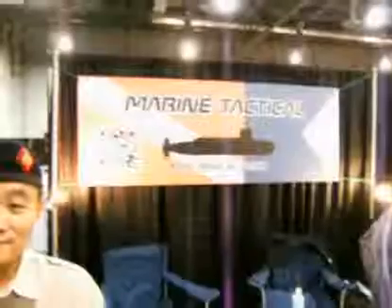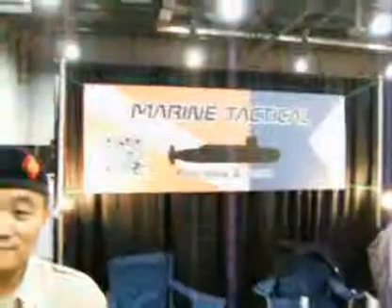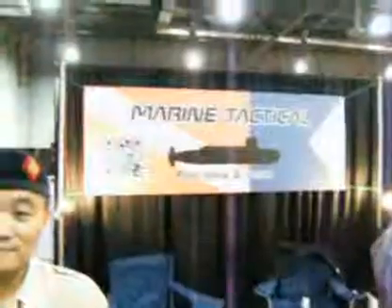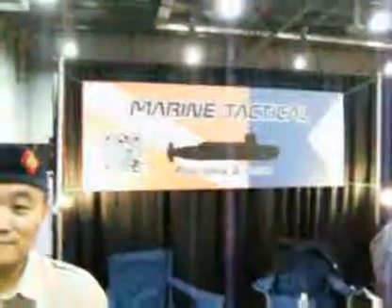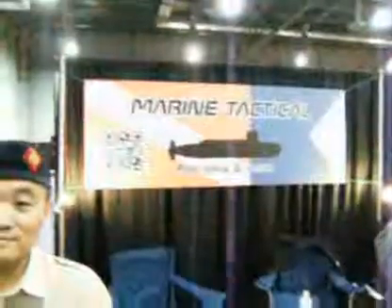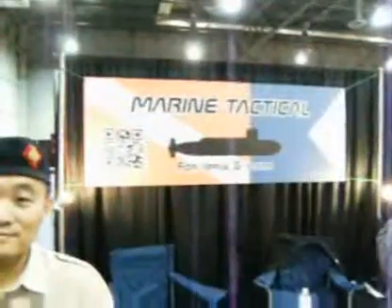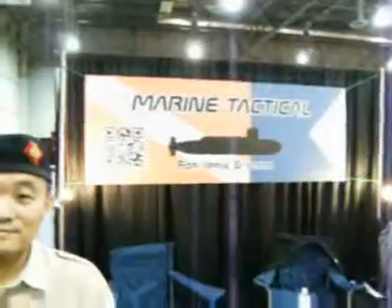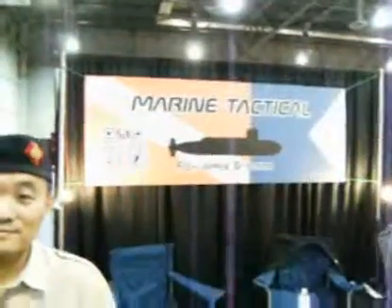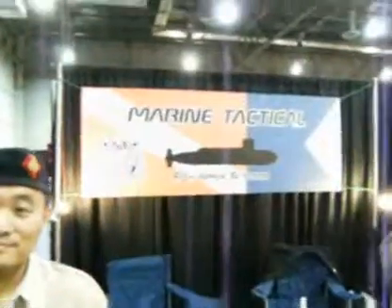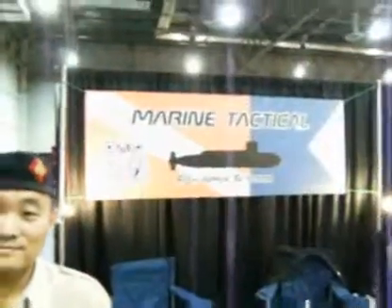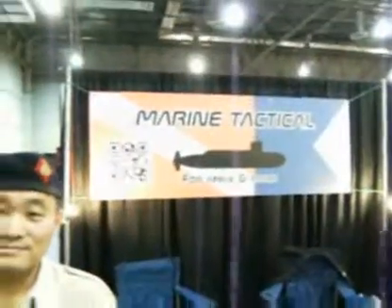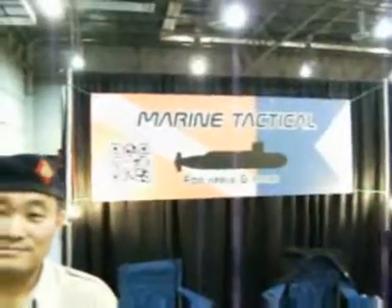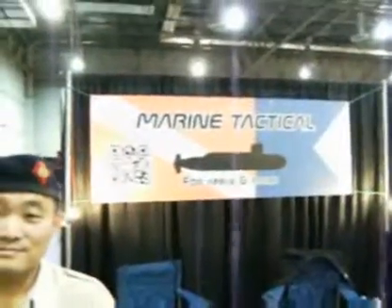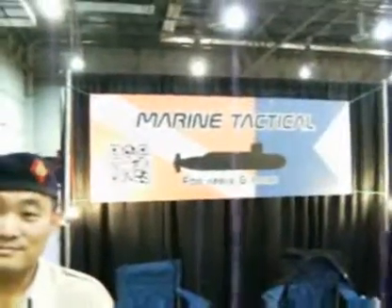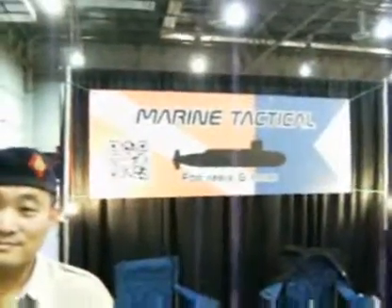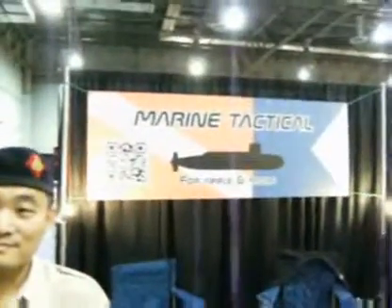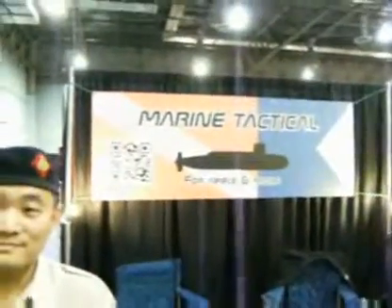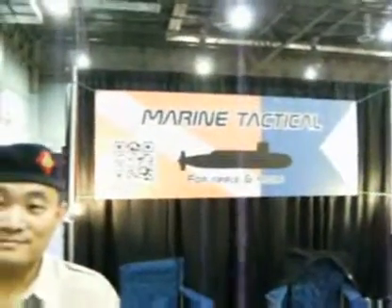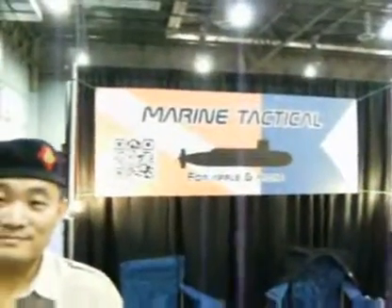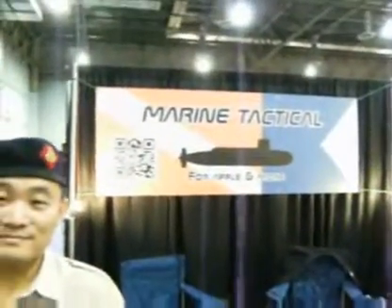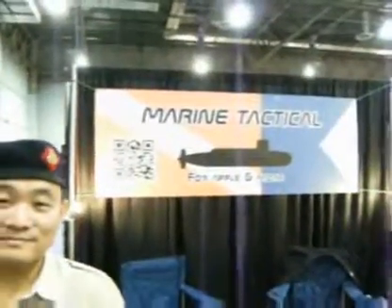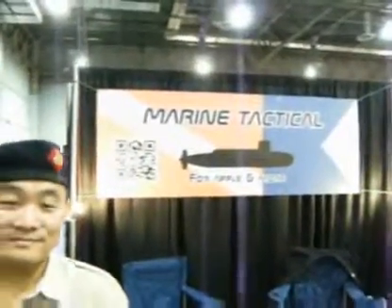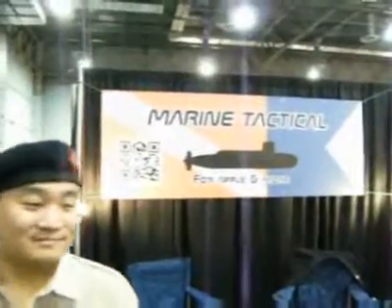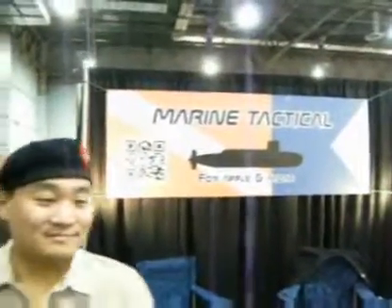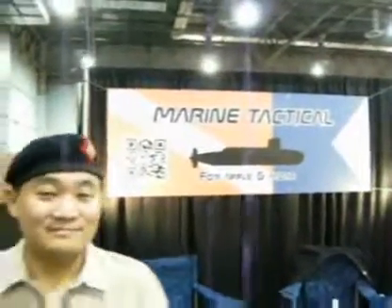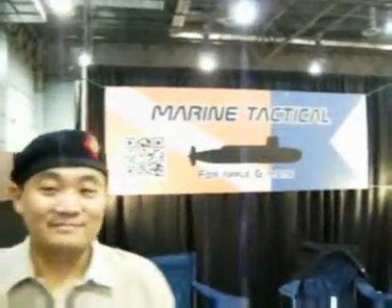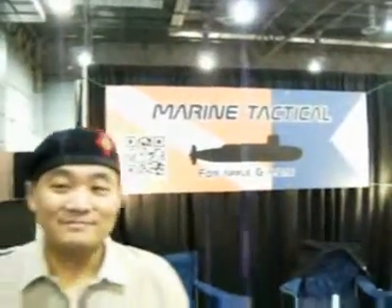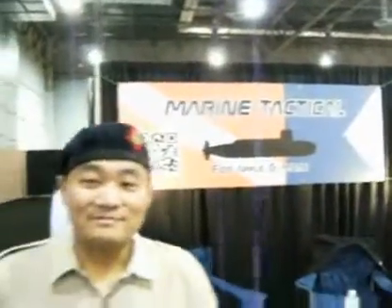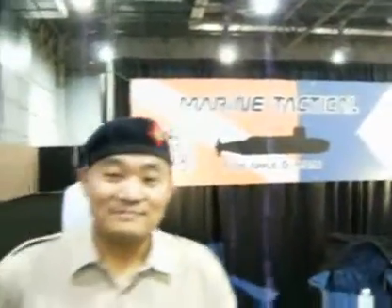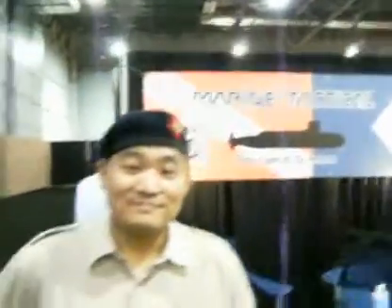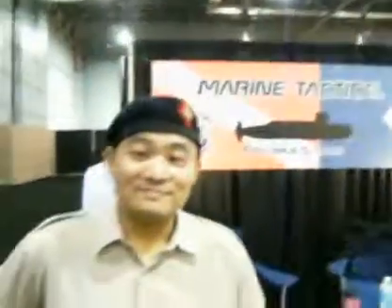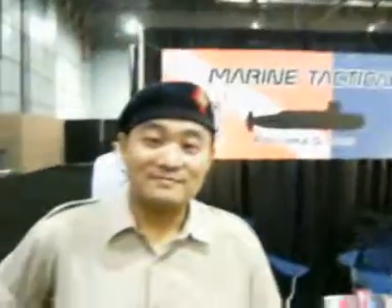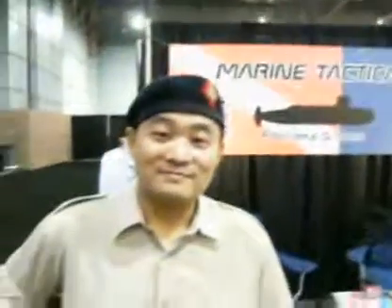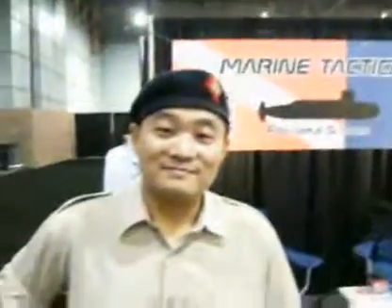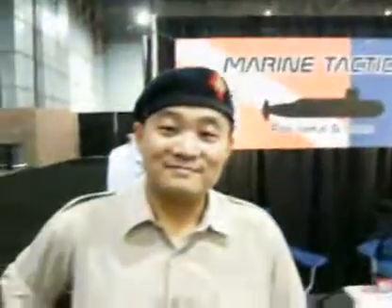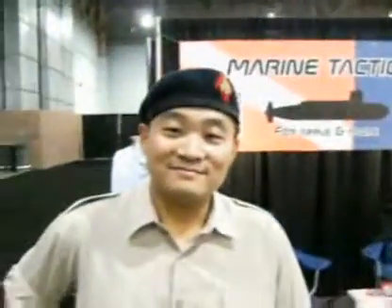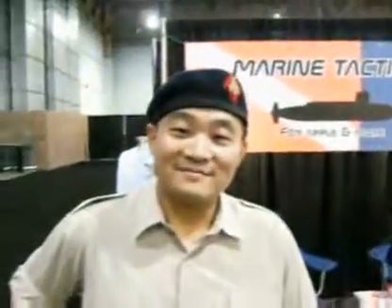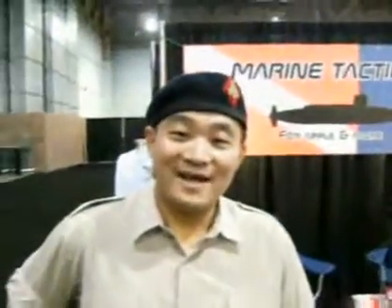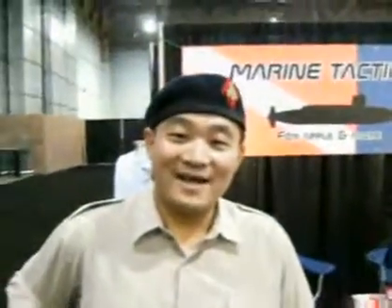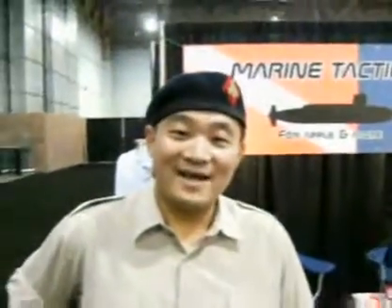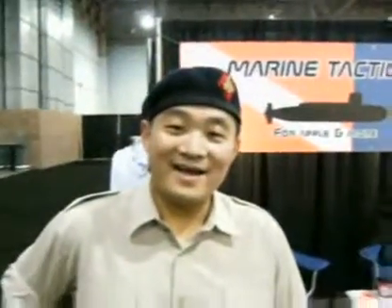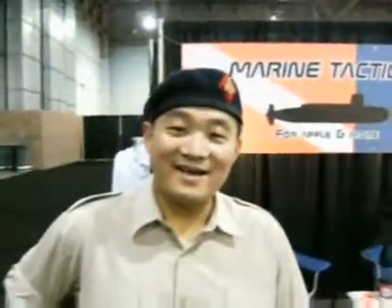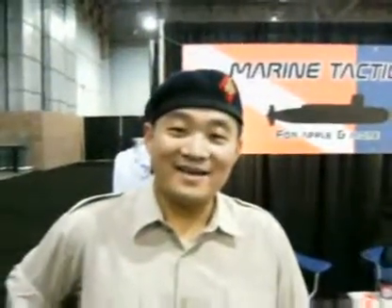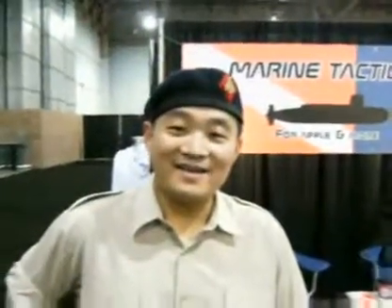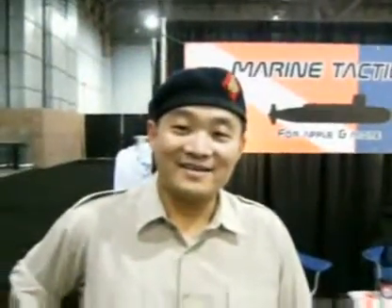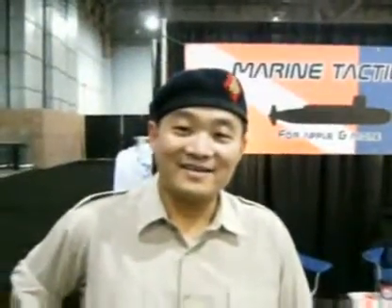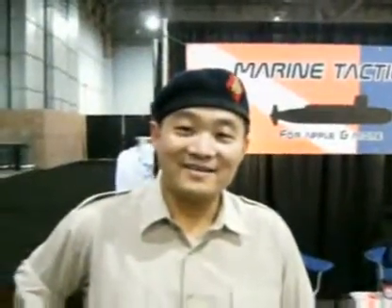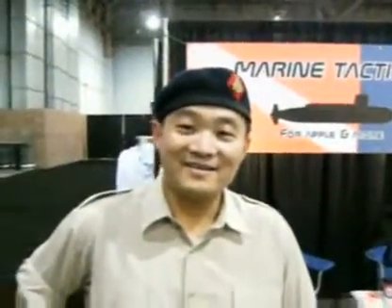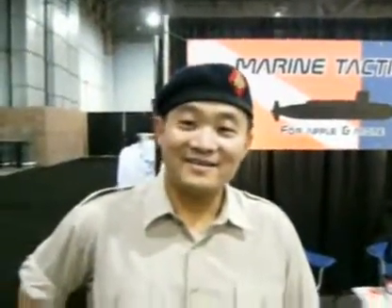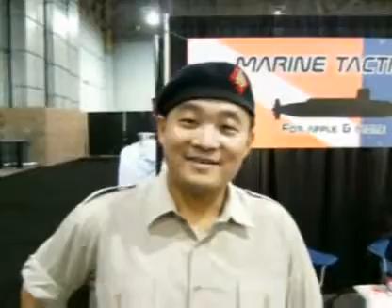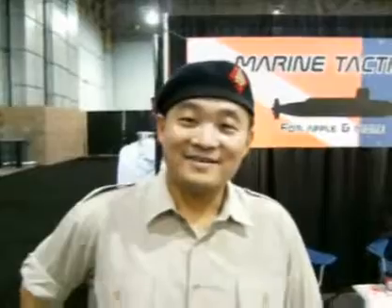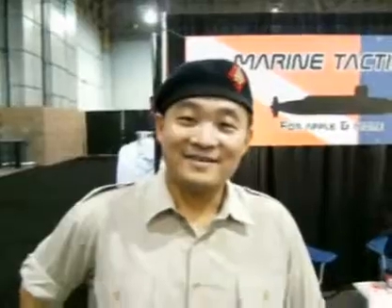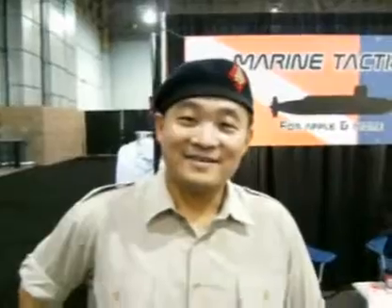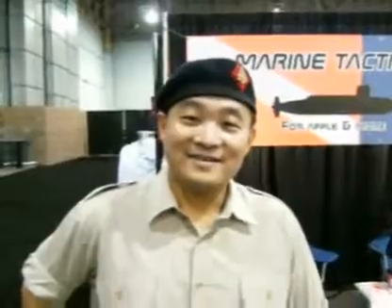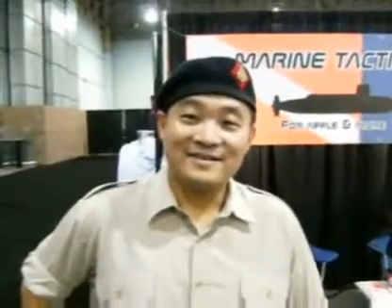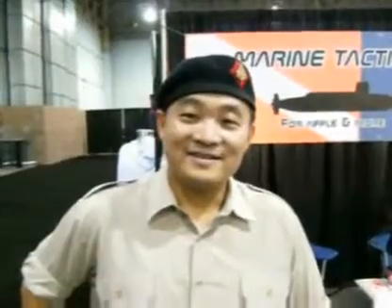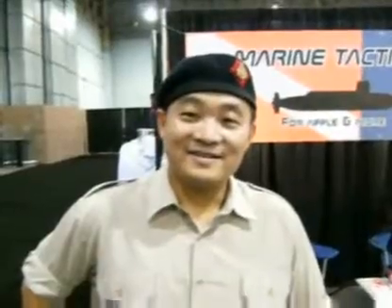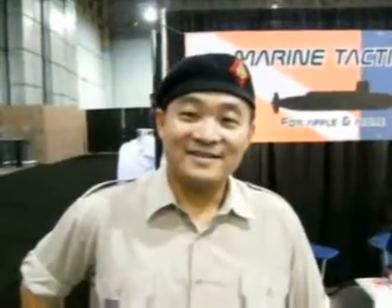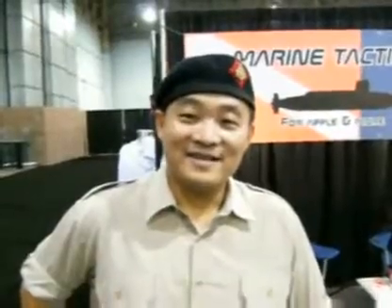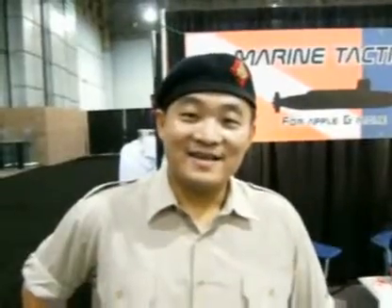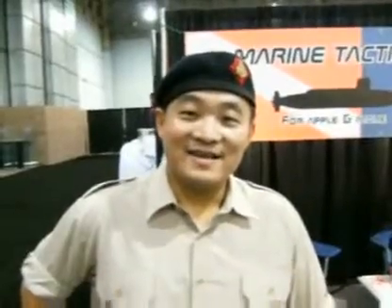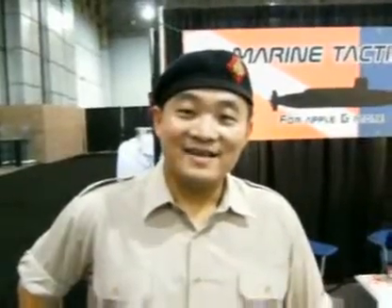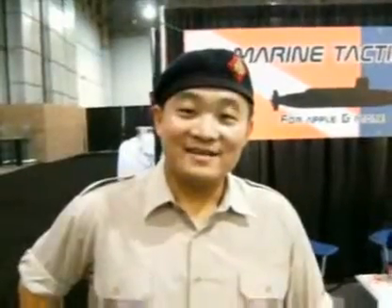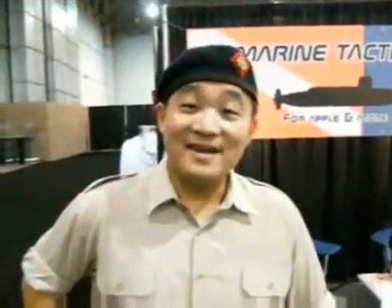Alright, I'm here at Marine Tactical and I'm here with Tim. Tim, you want to tell me a little bit about your product that you have here?